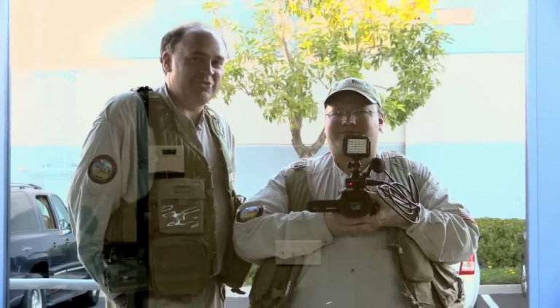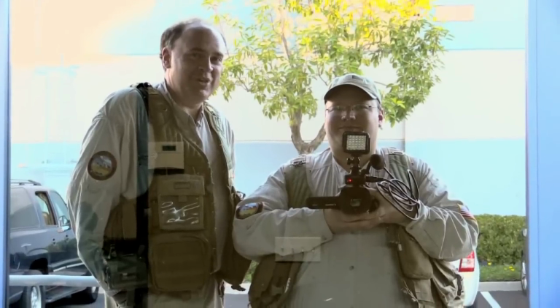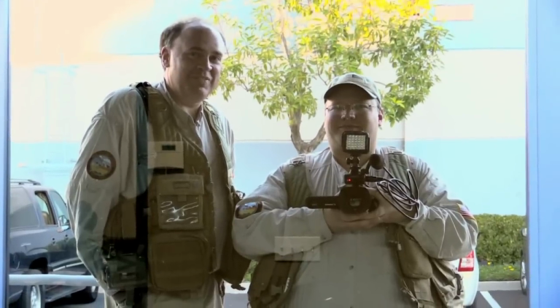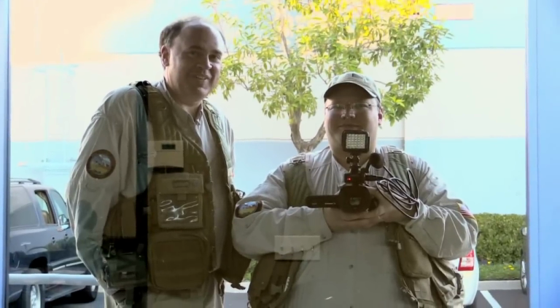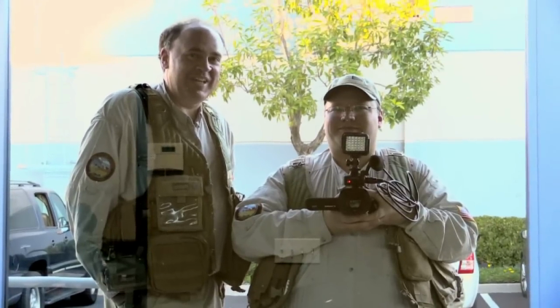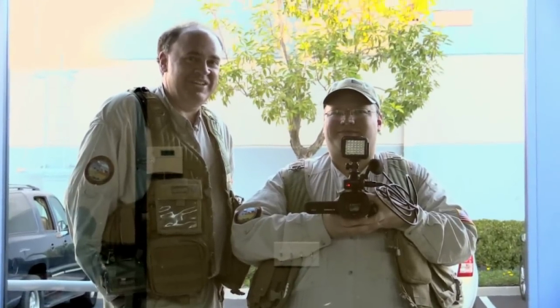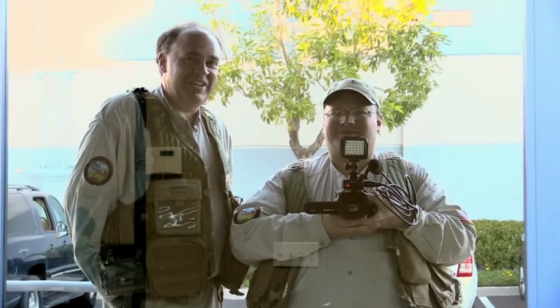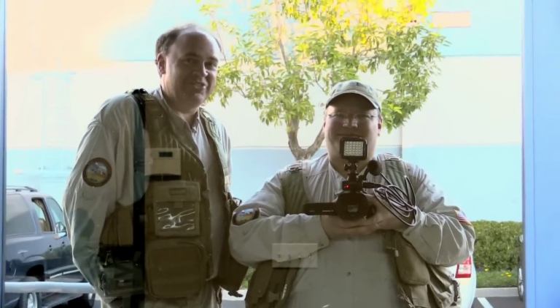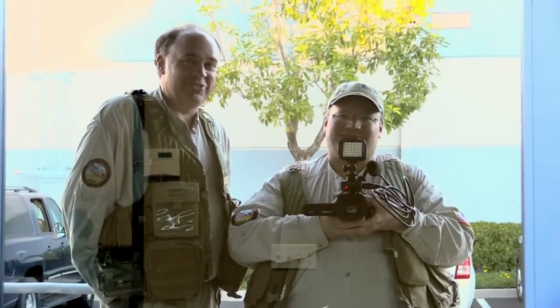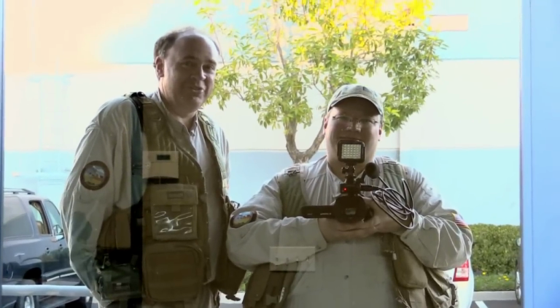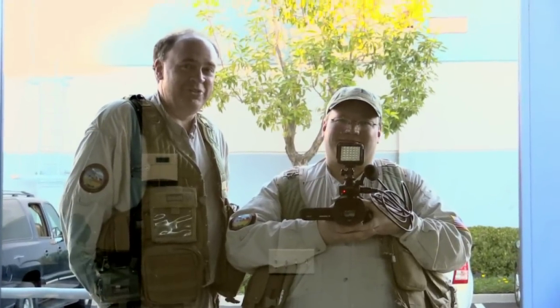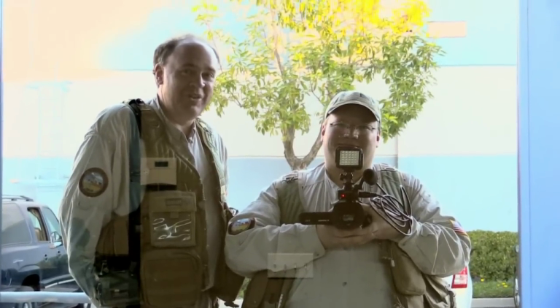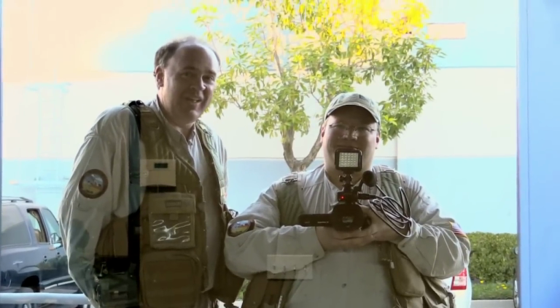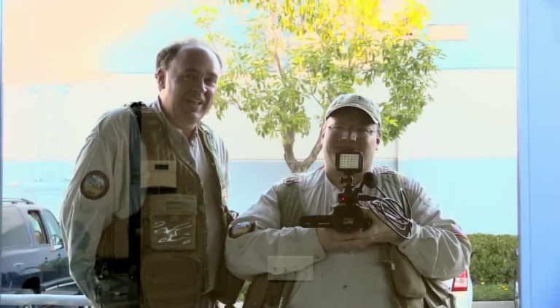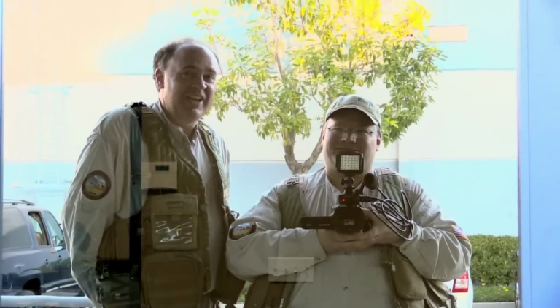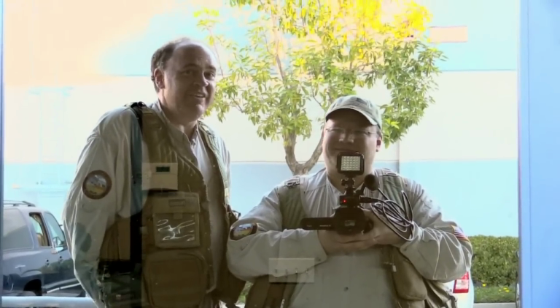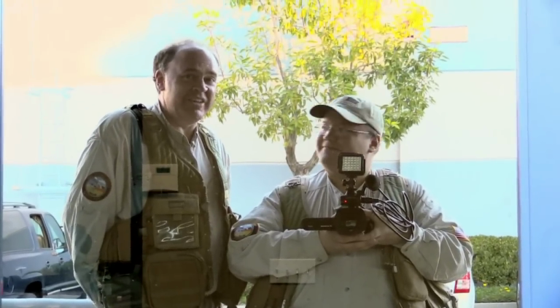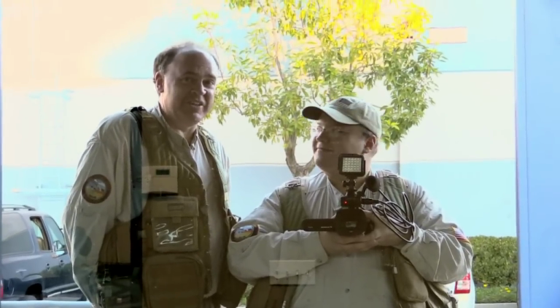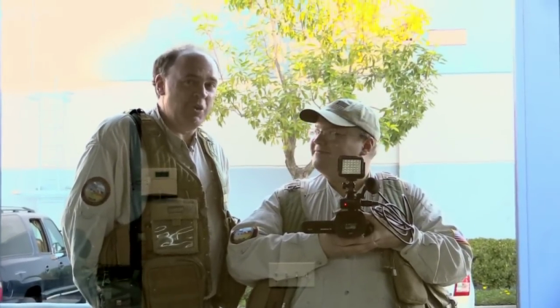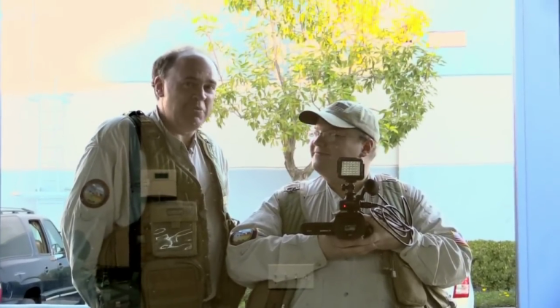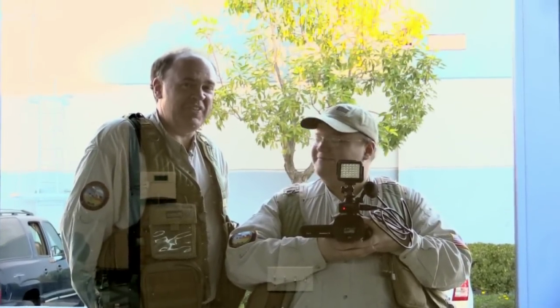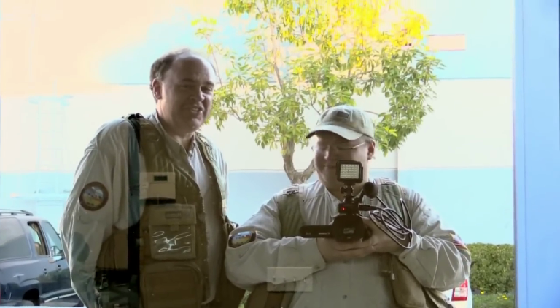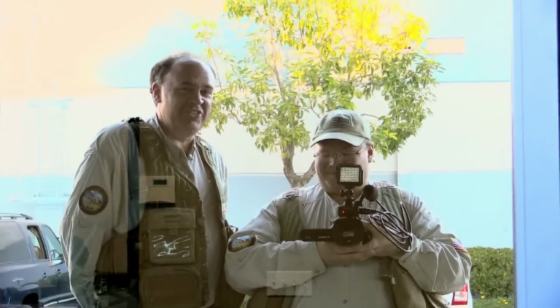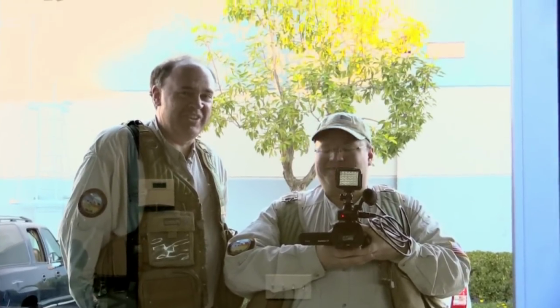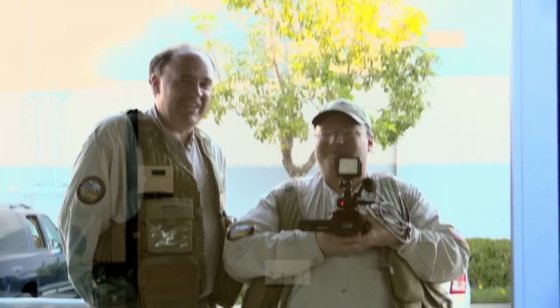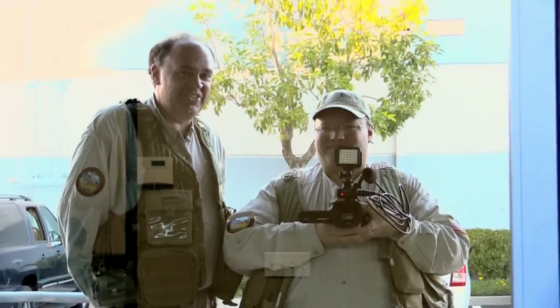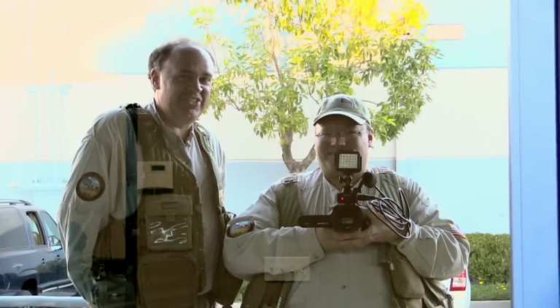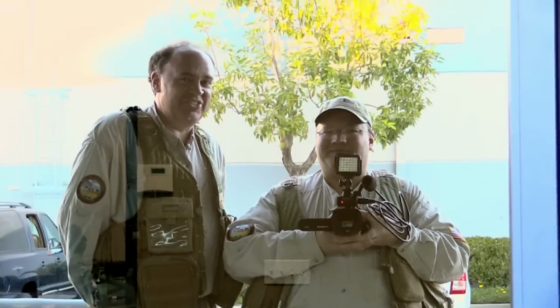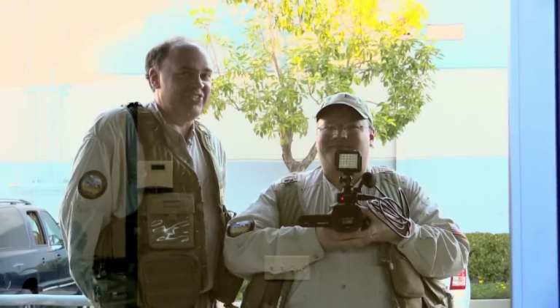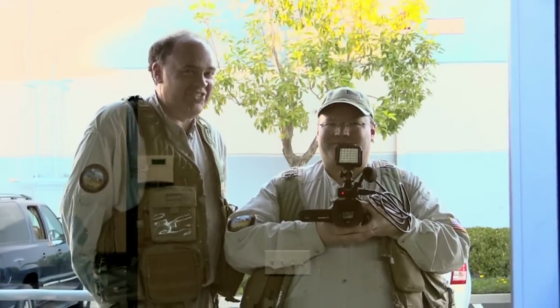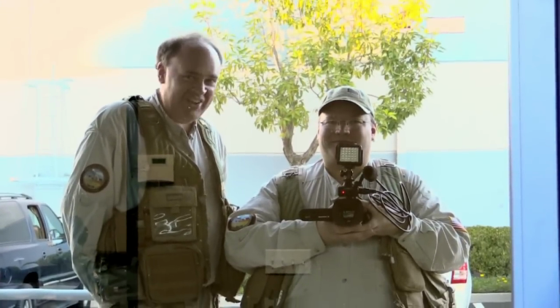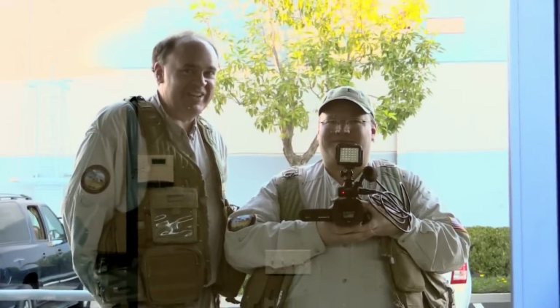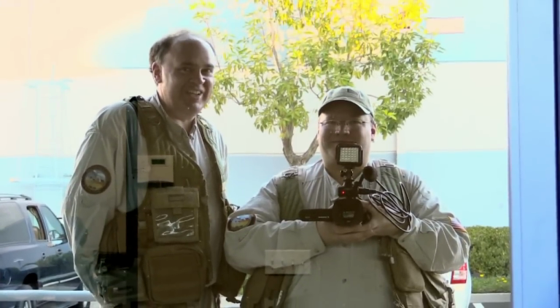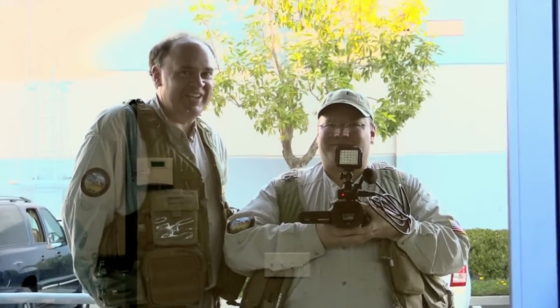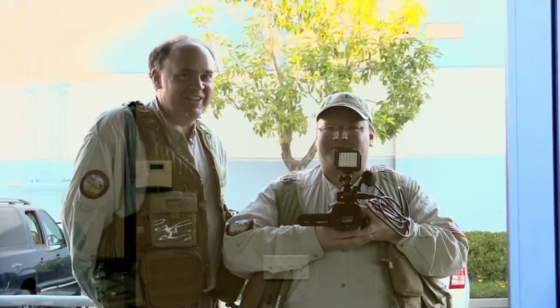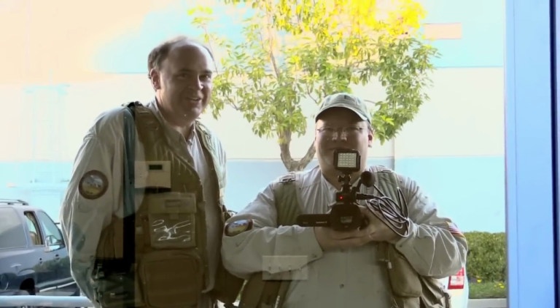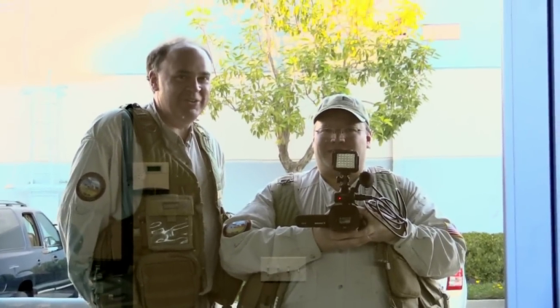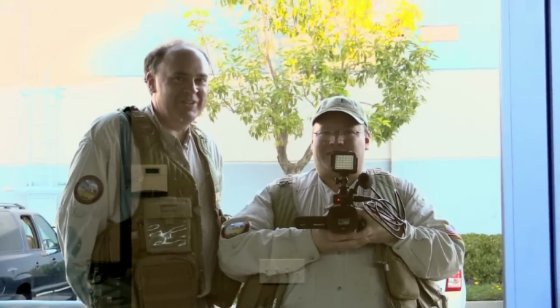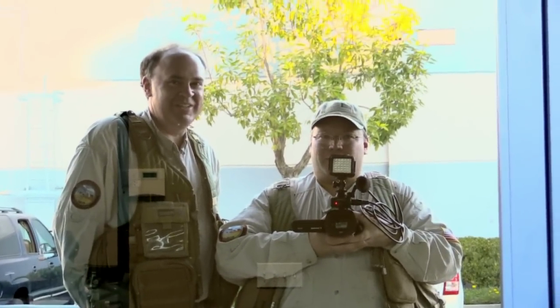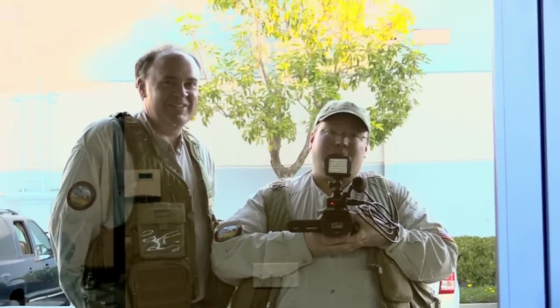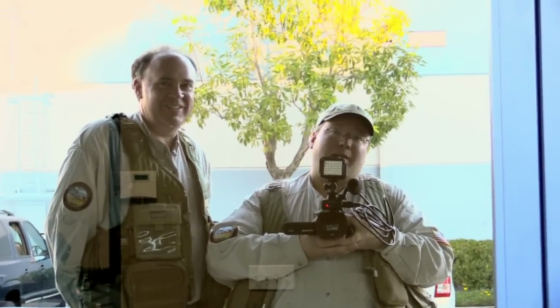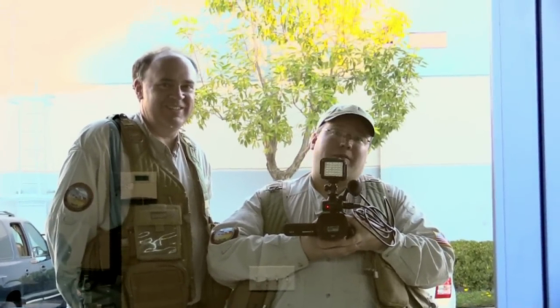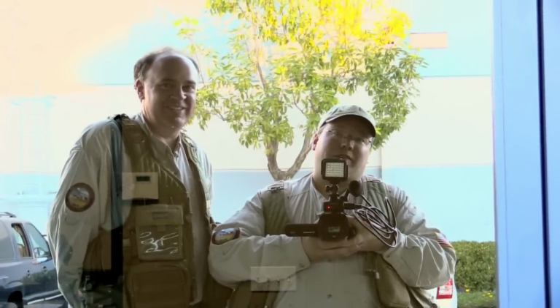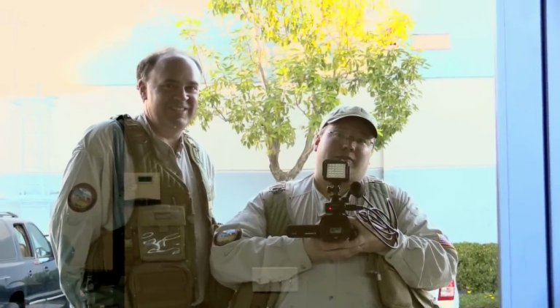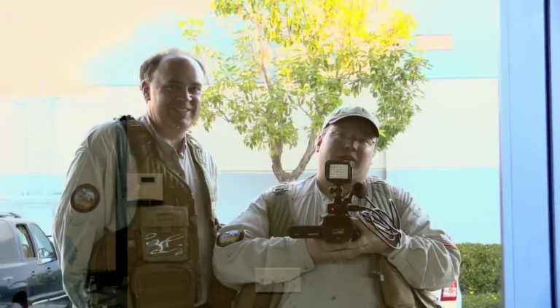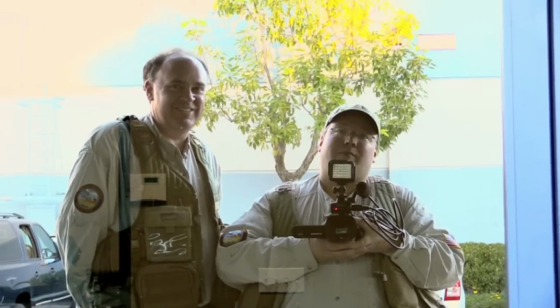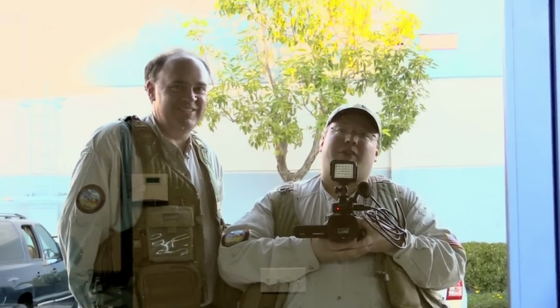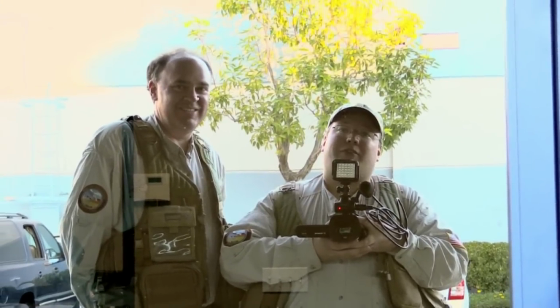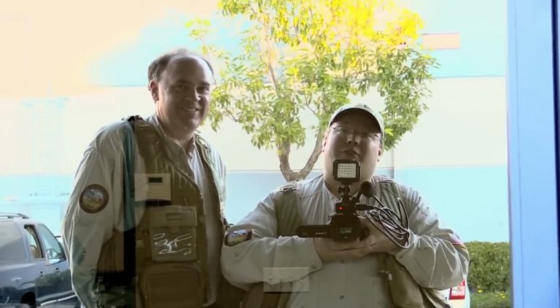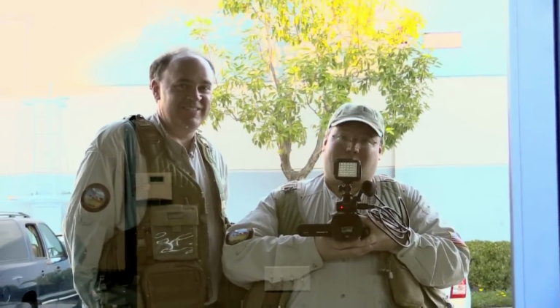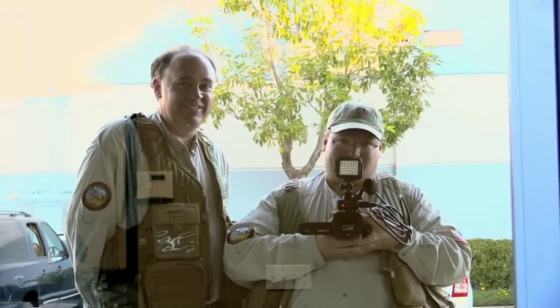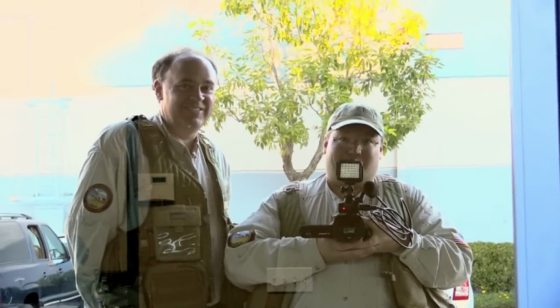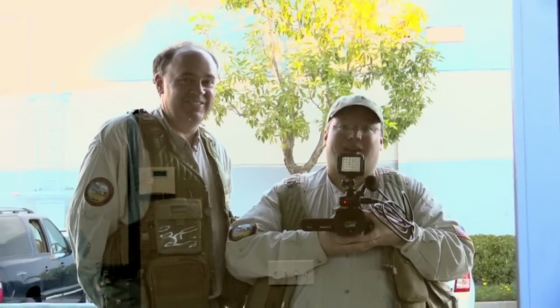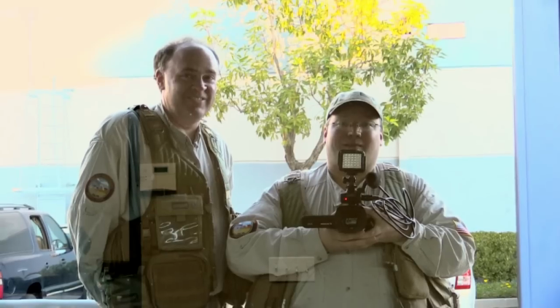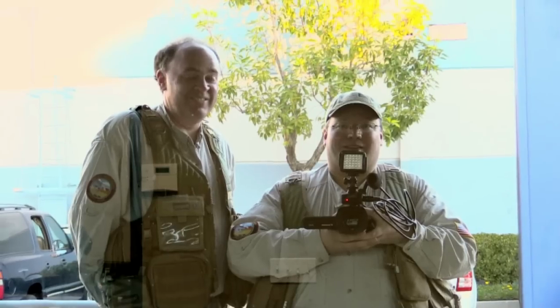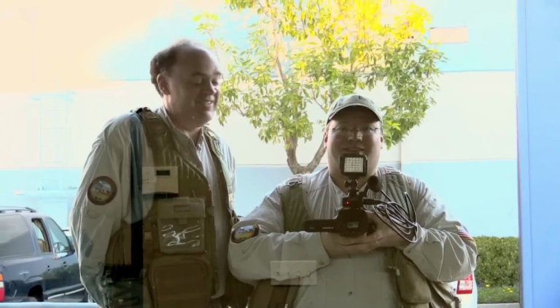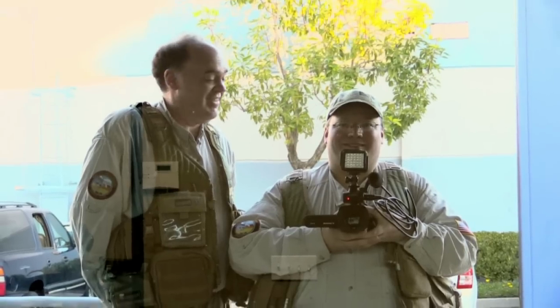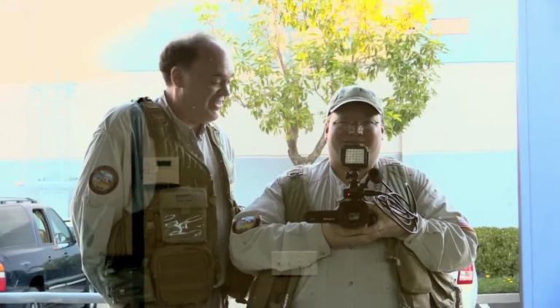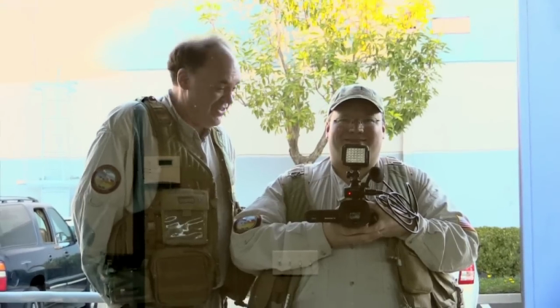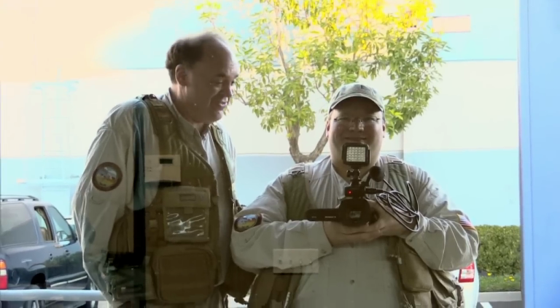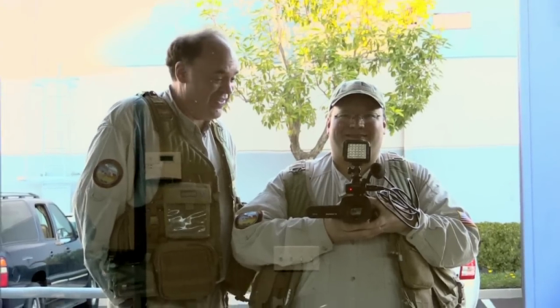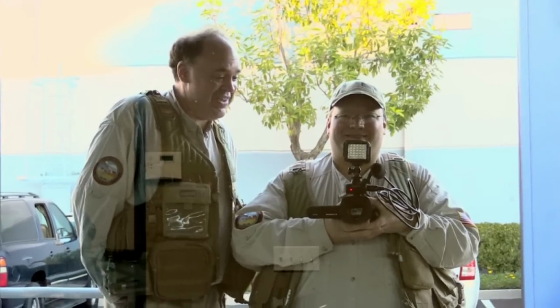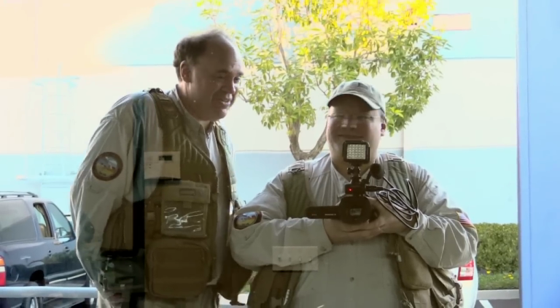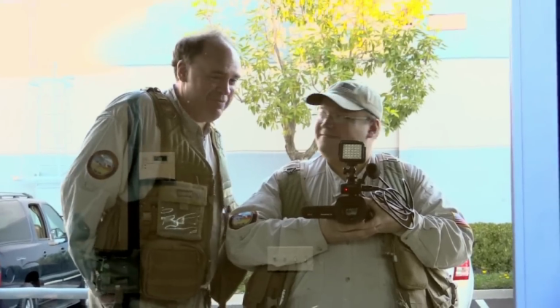Roswell Flight Test Crew here at Go Professional Cases in San Diego. We came to visit Rick and Beth in their natural environment. Let's go find them!